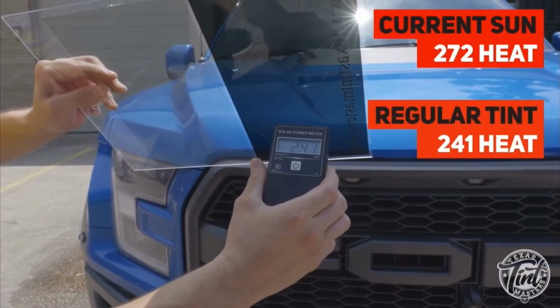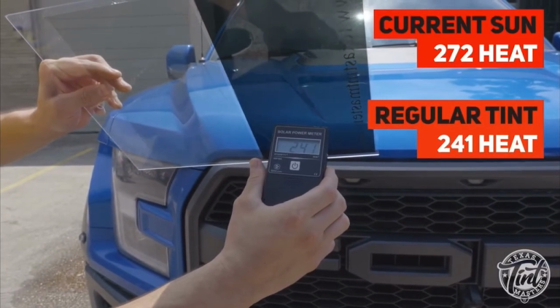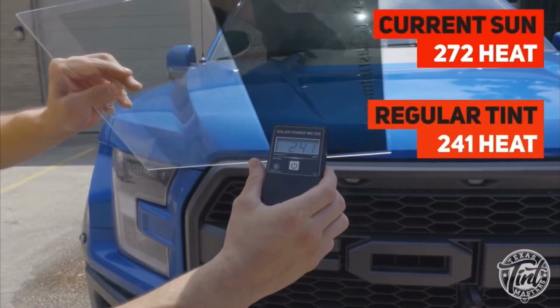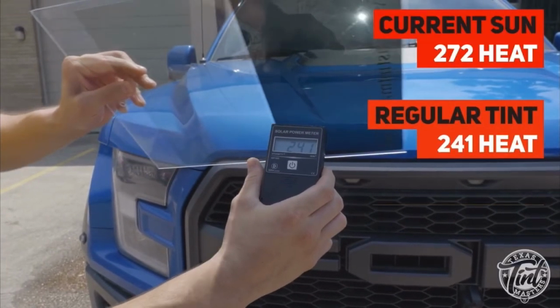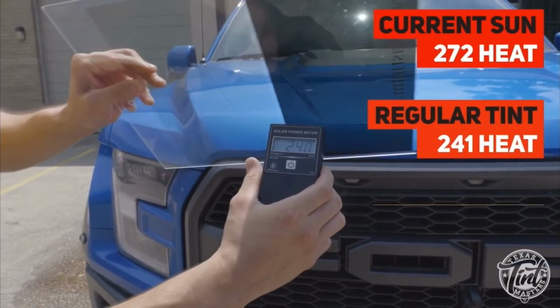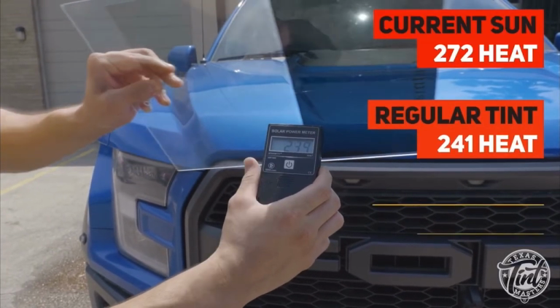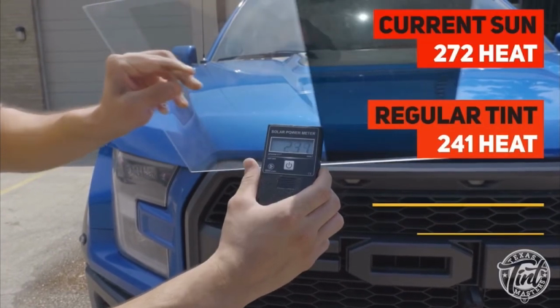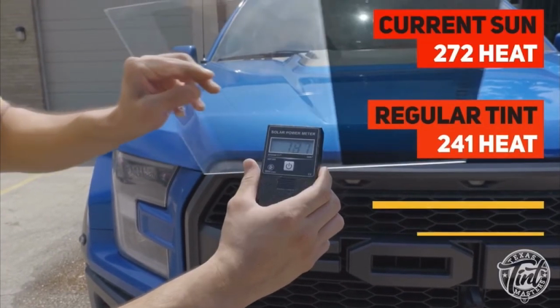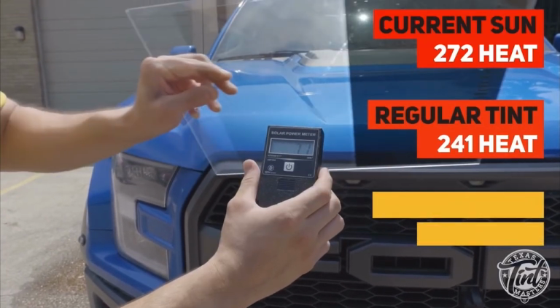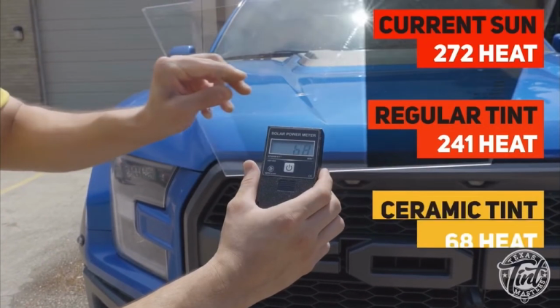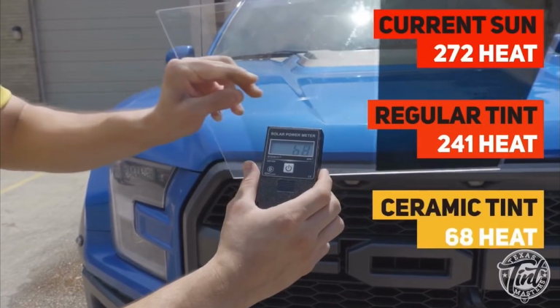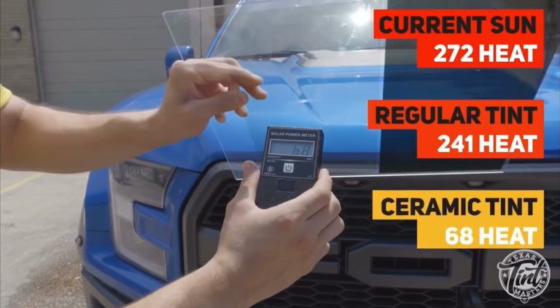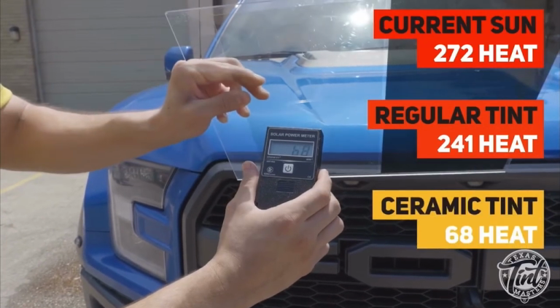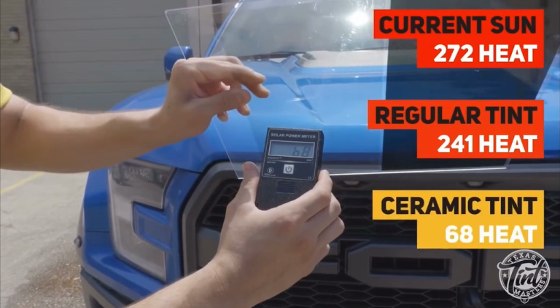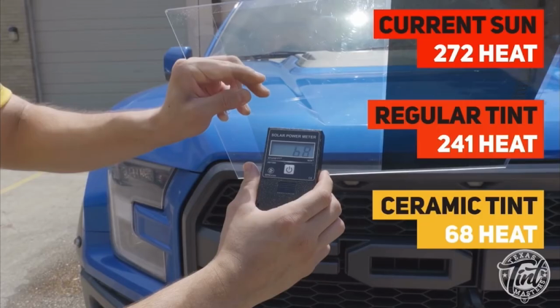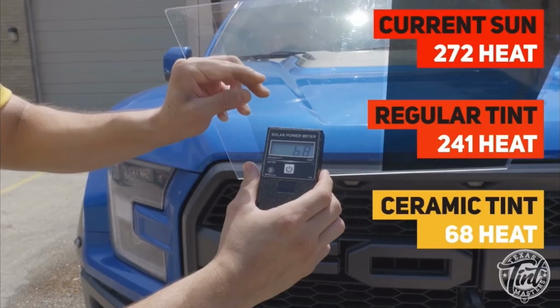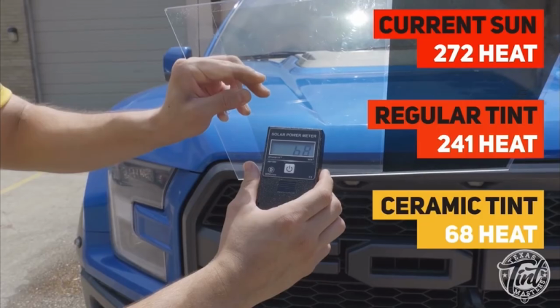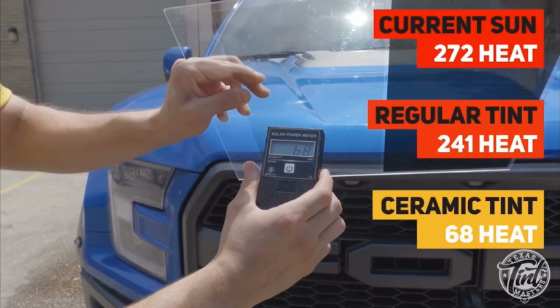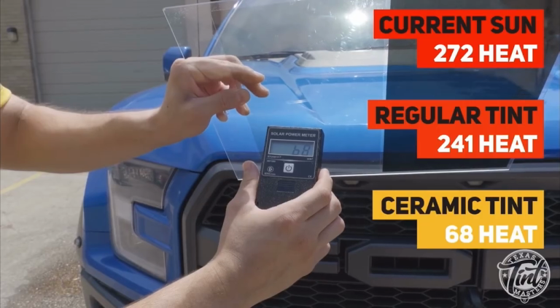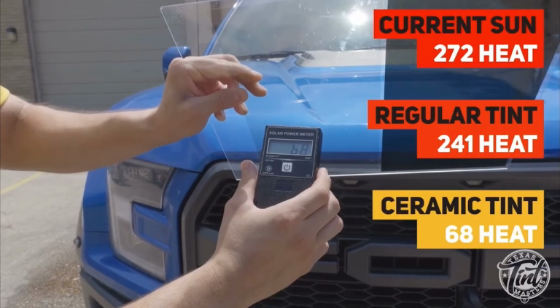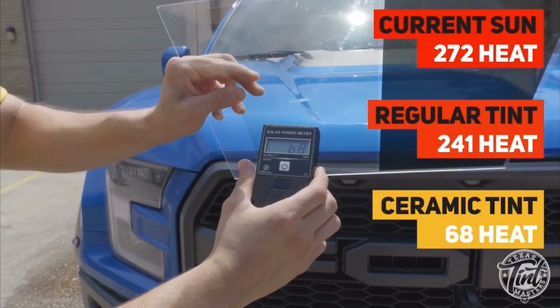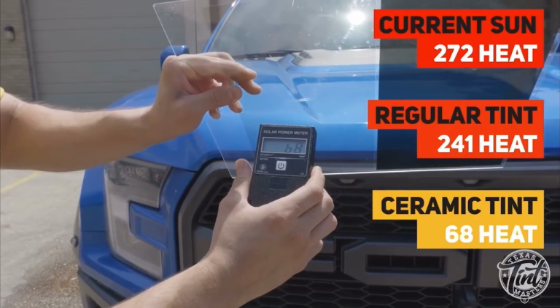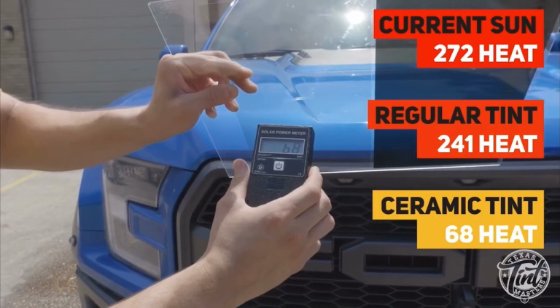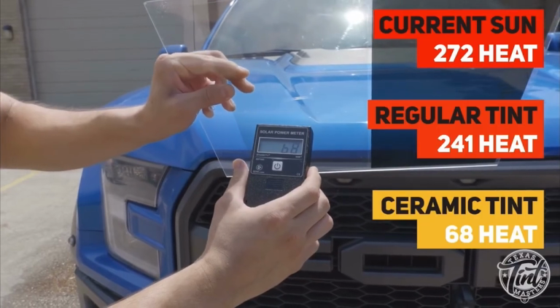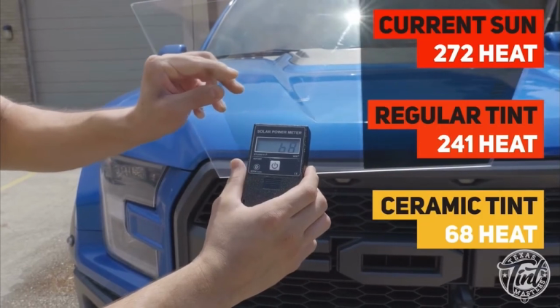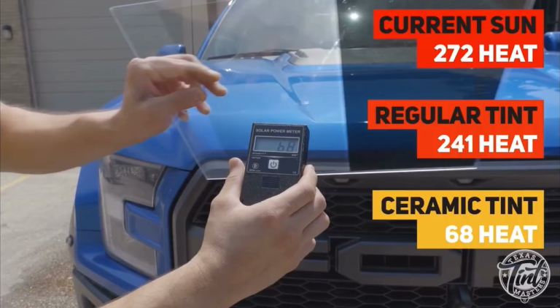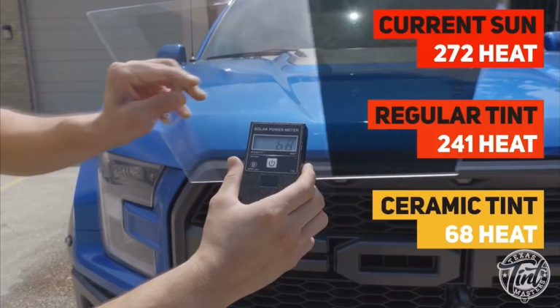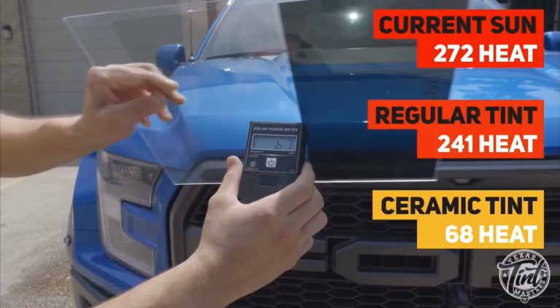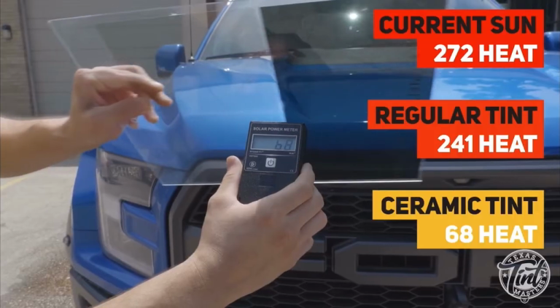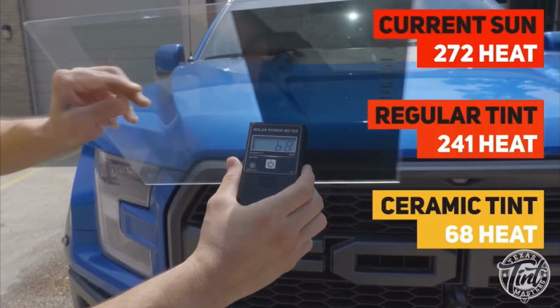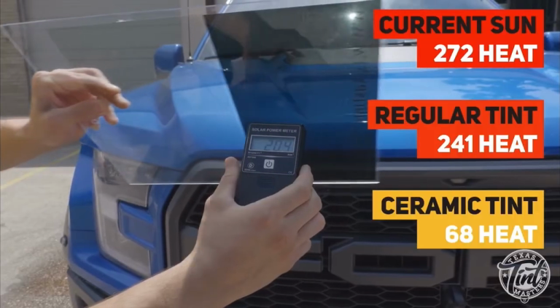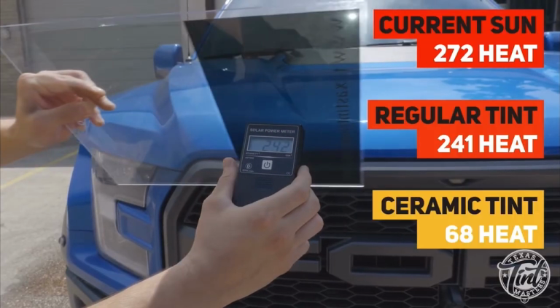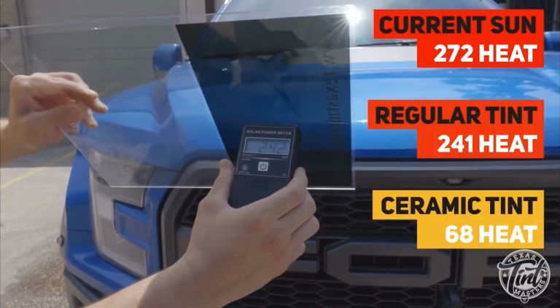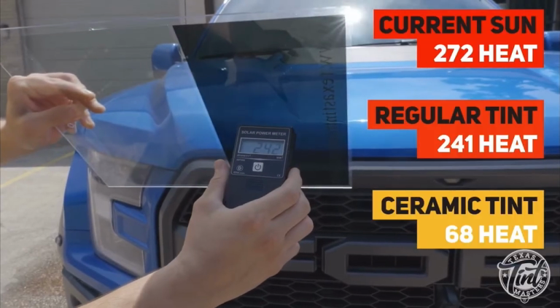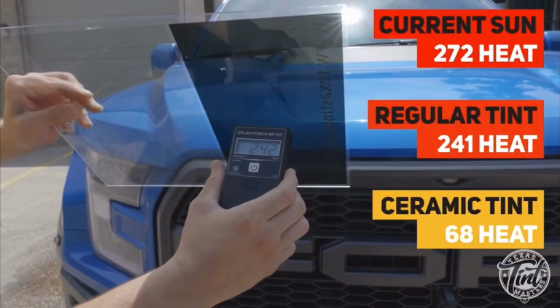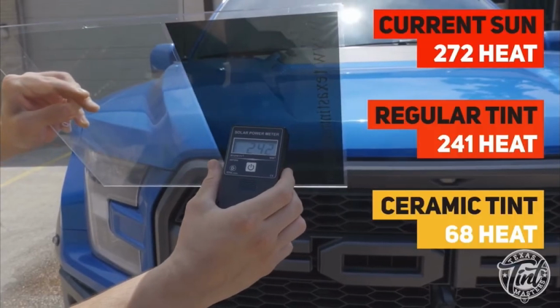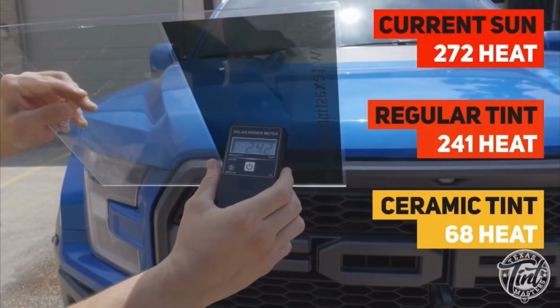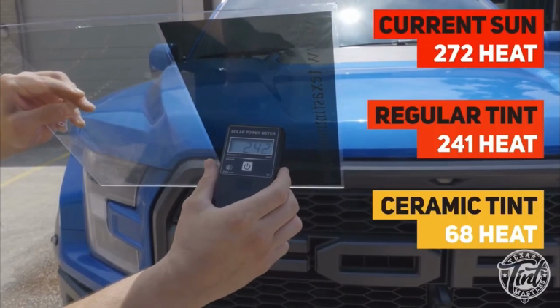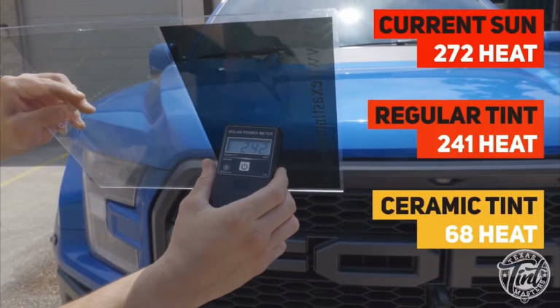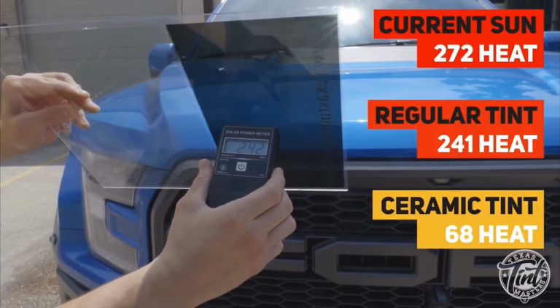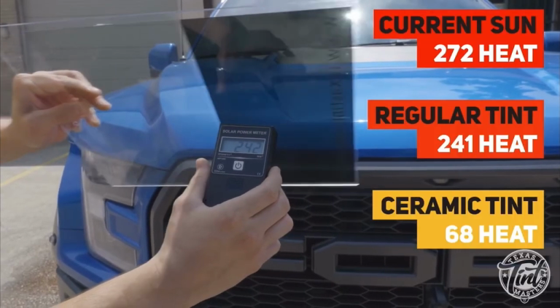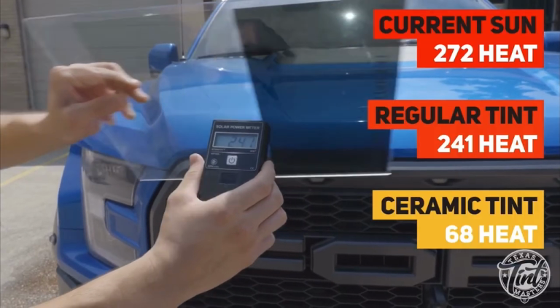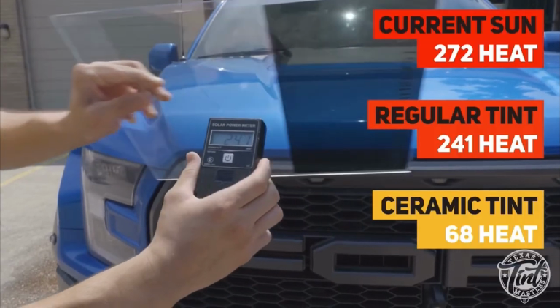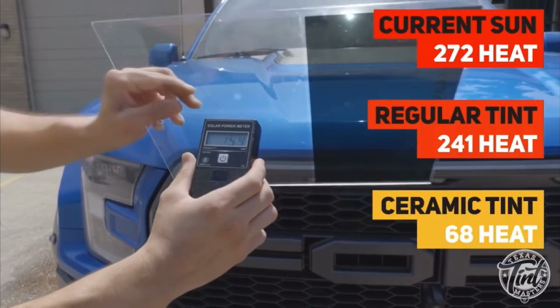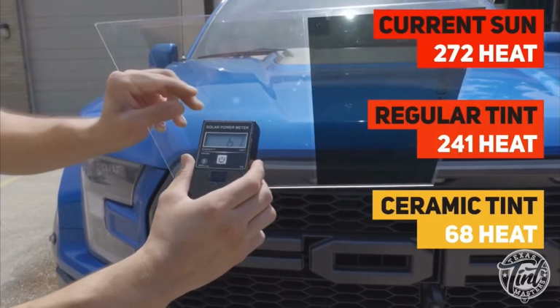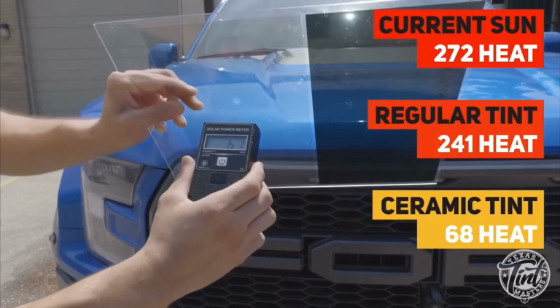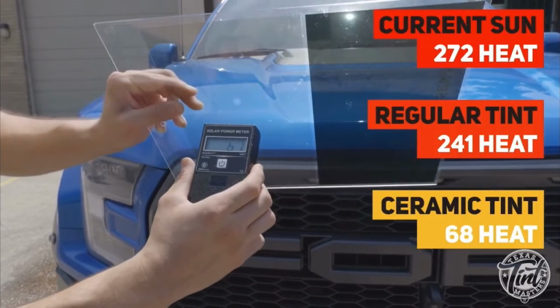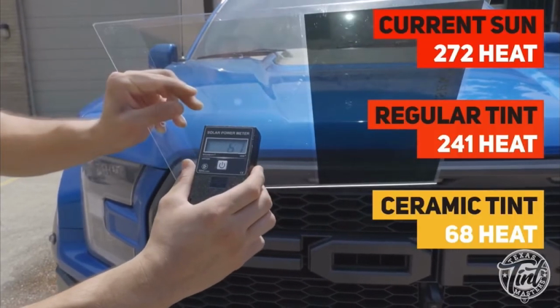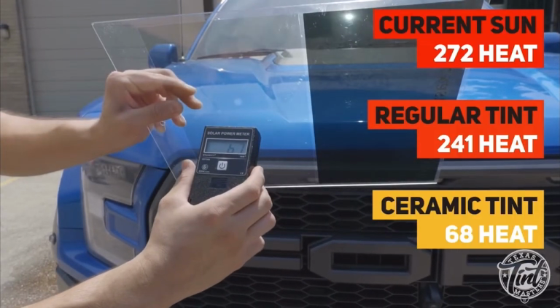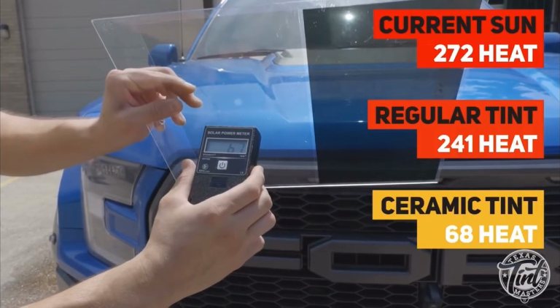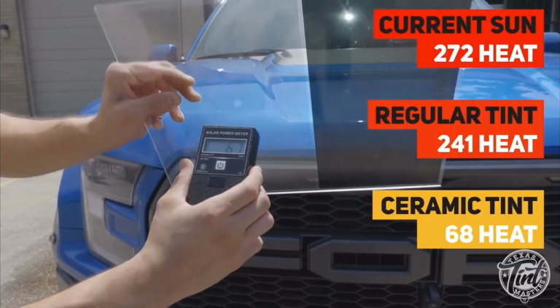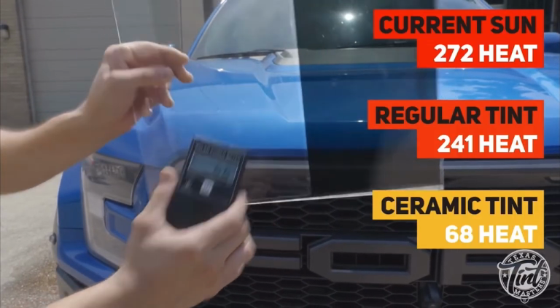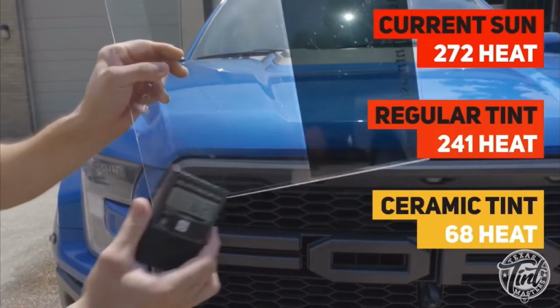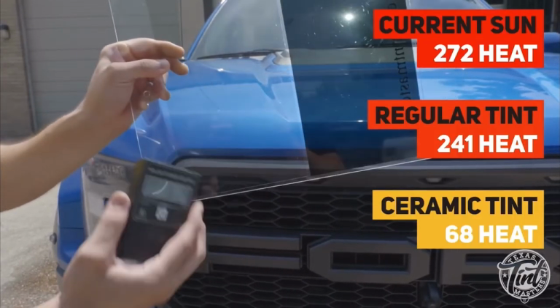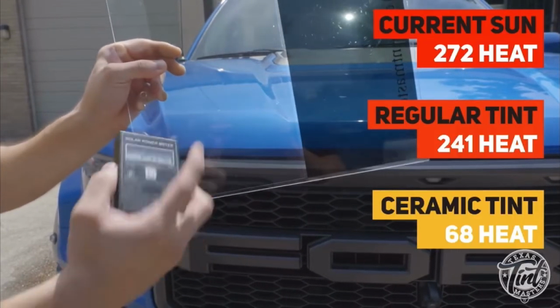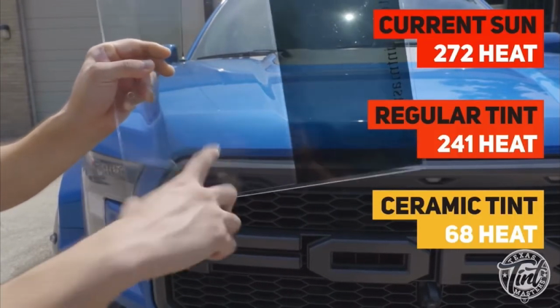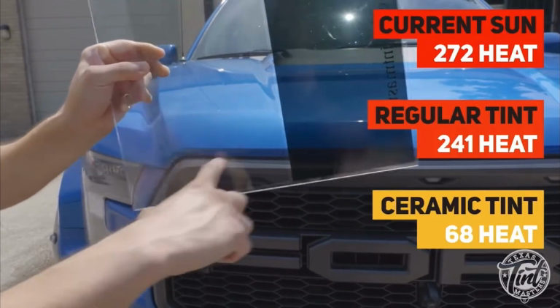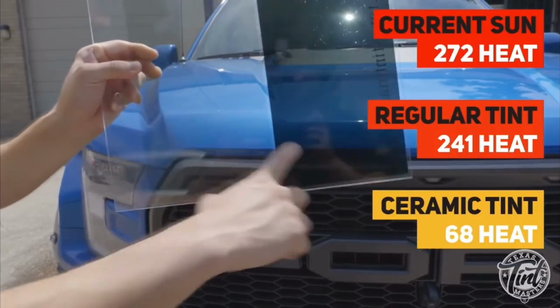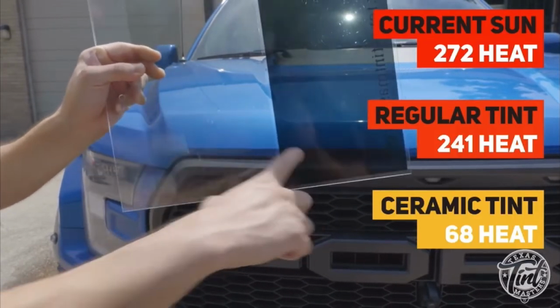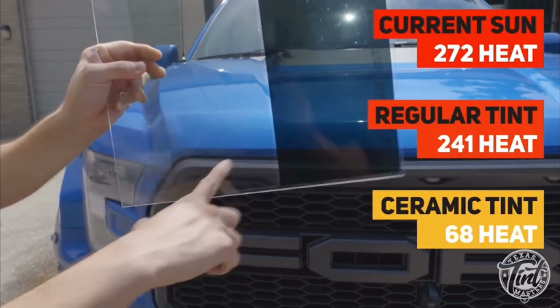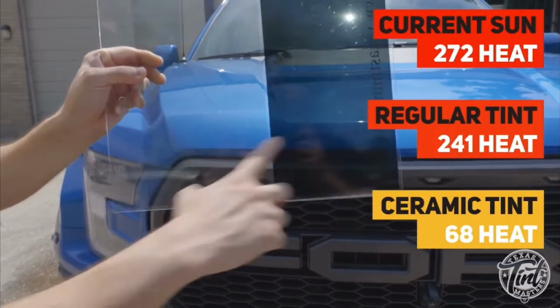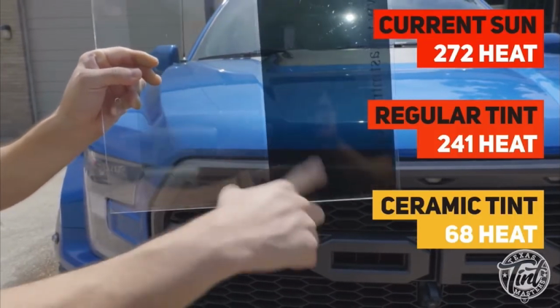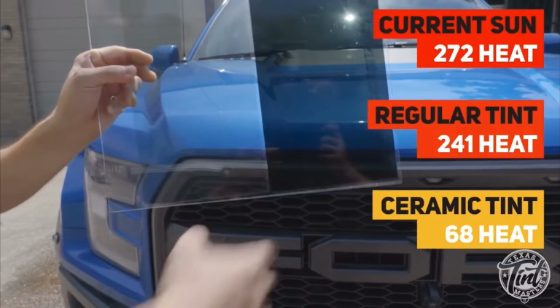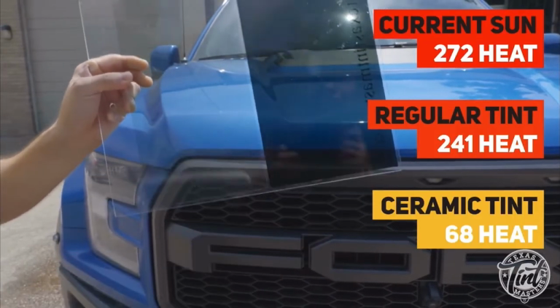This is the ceramic tint. Back to the regular and the ceramic — even though completely different colors.